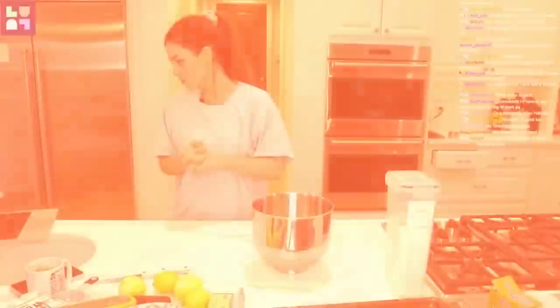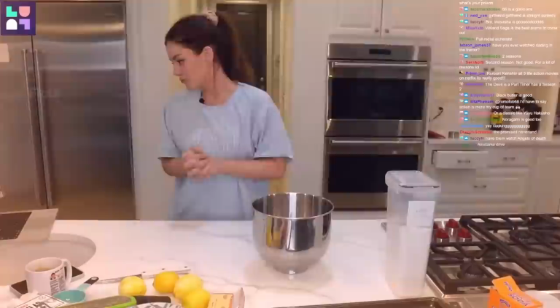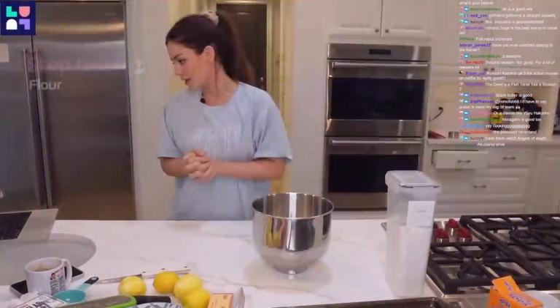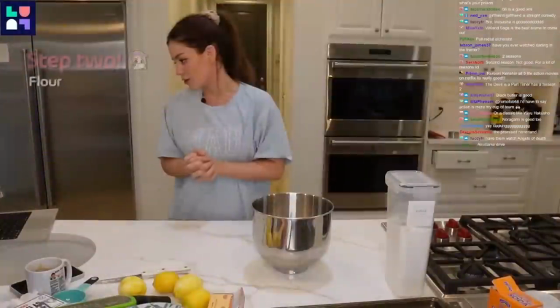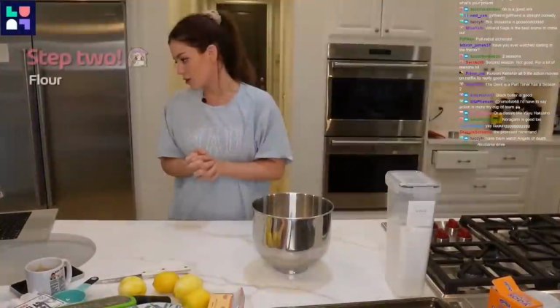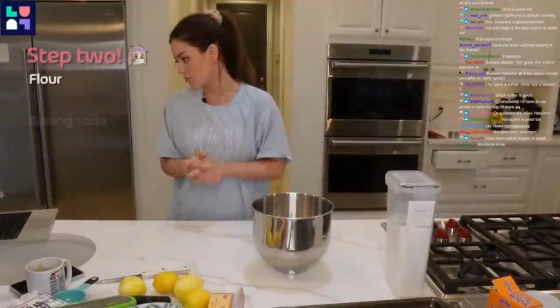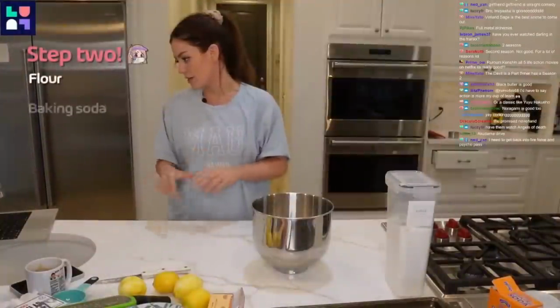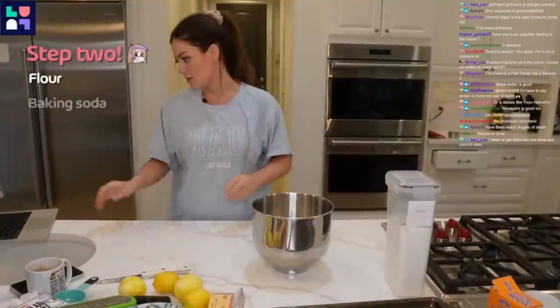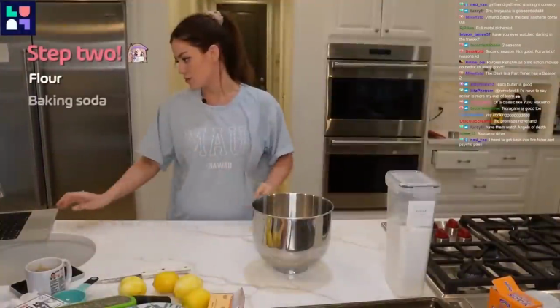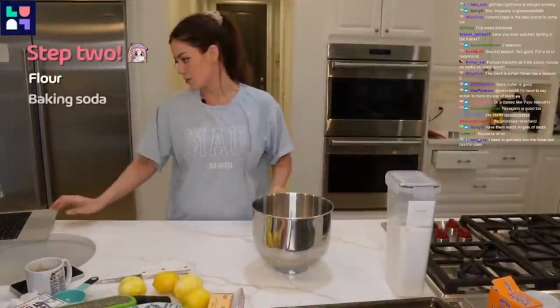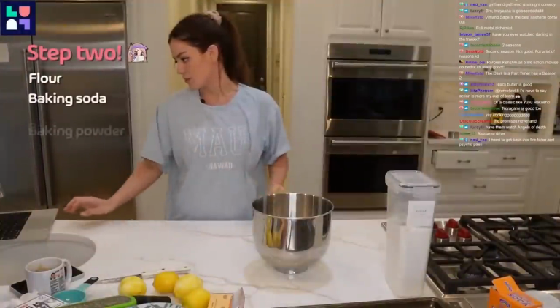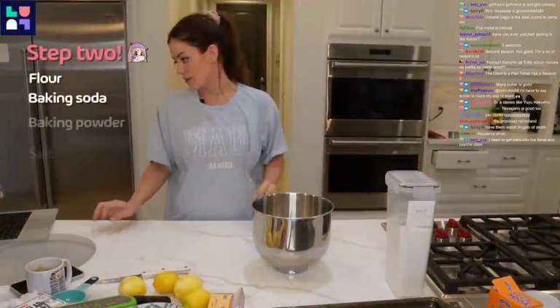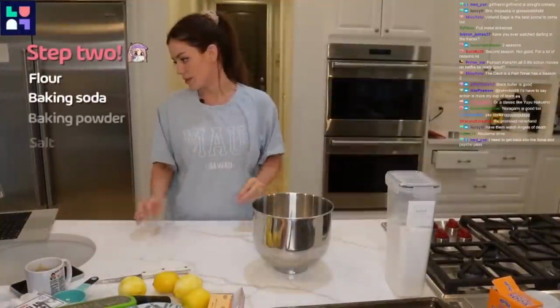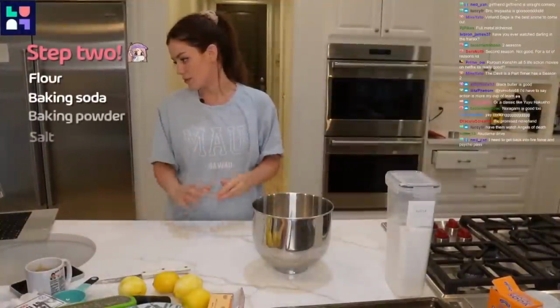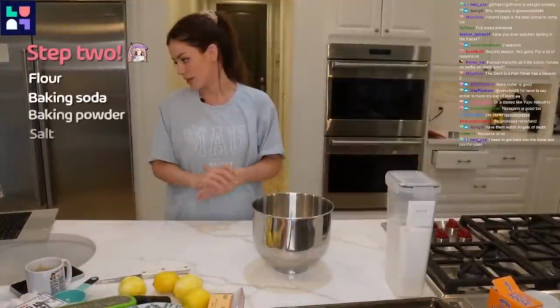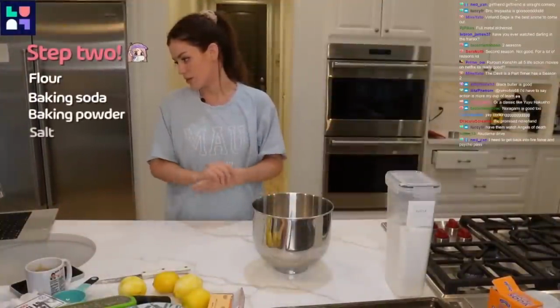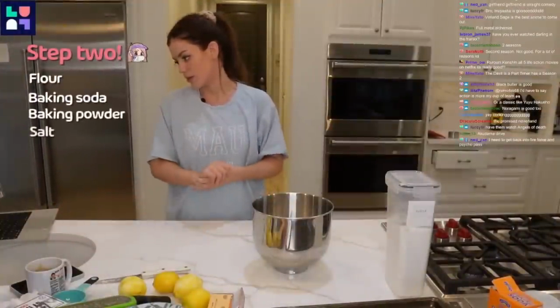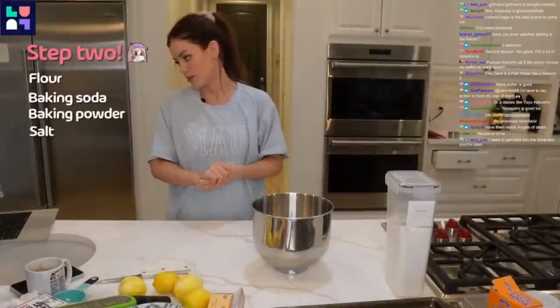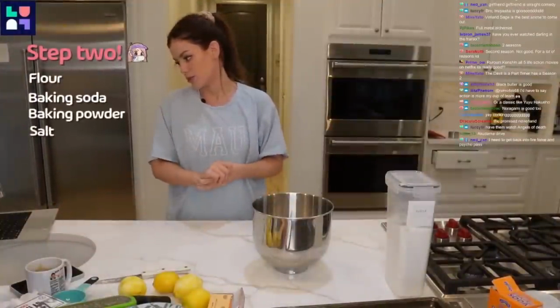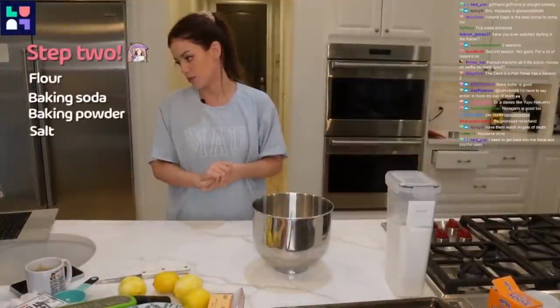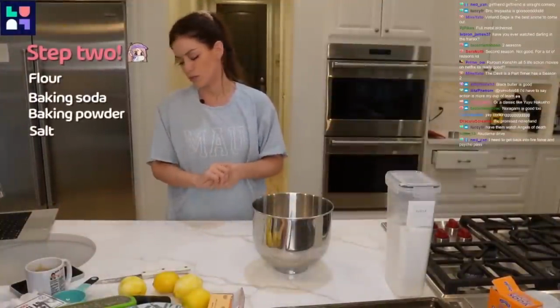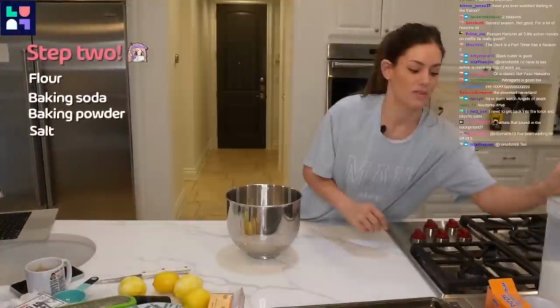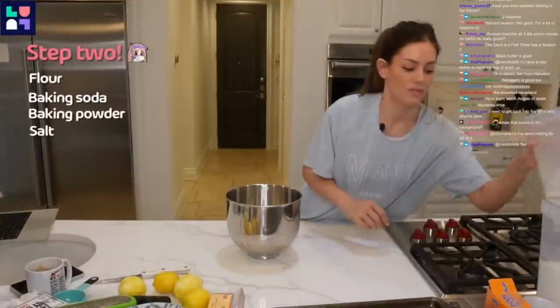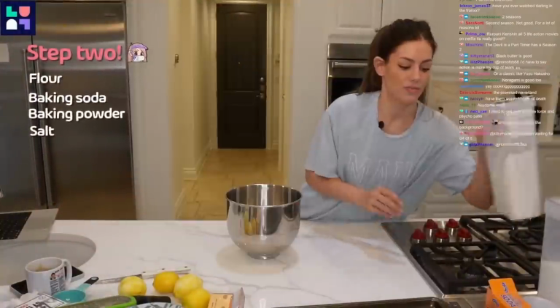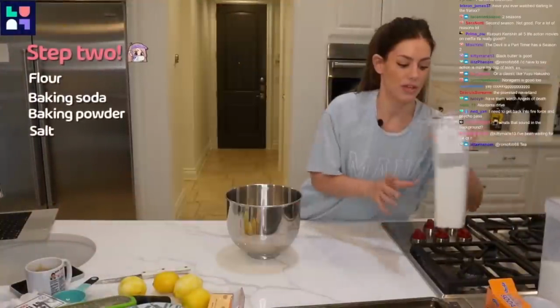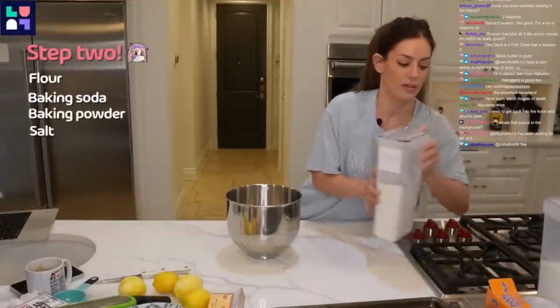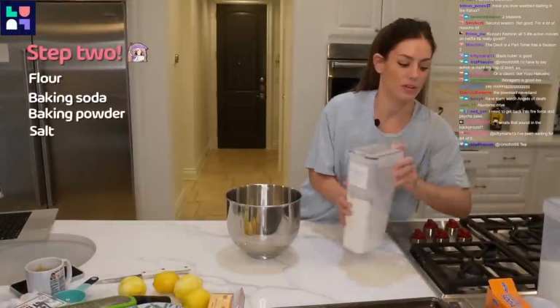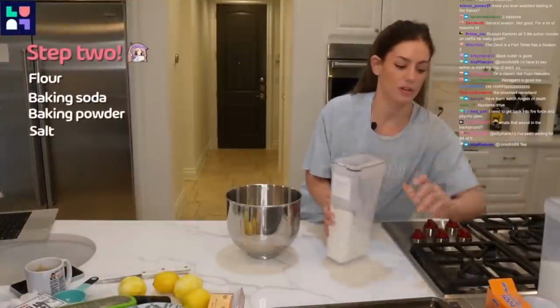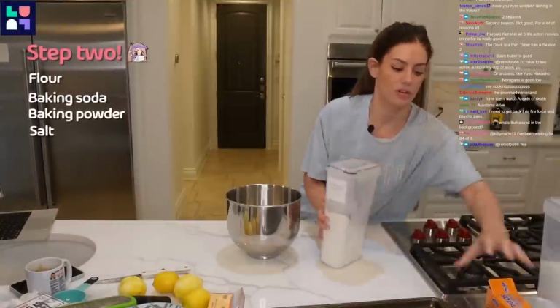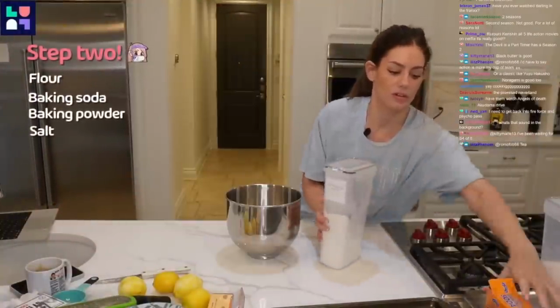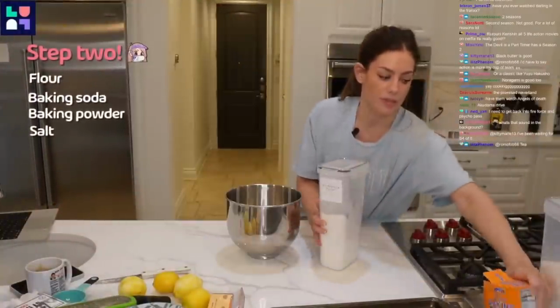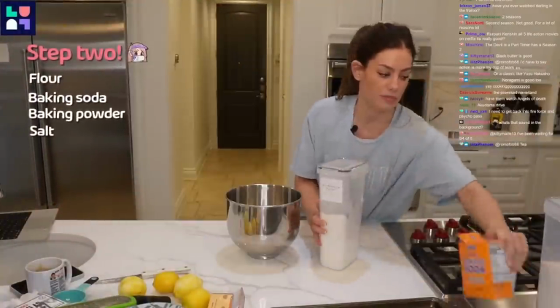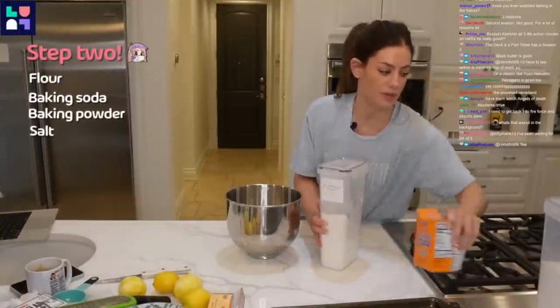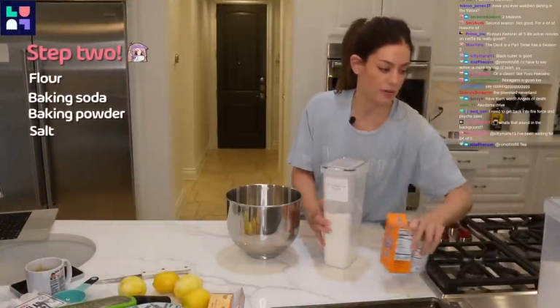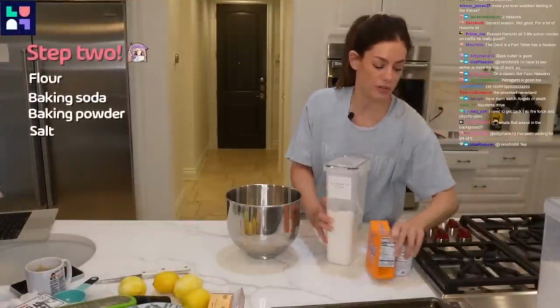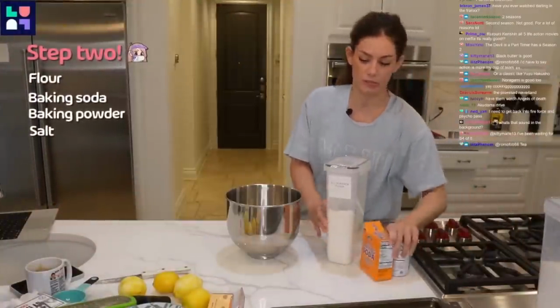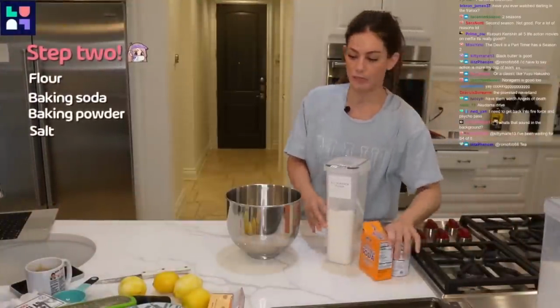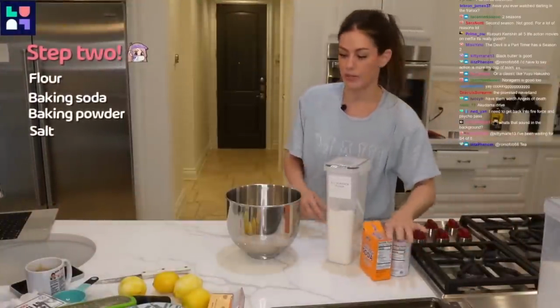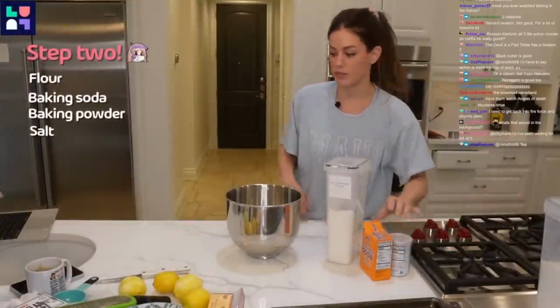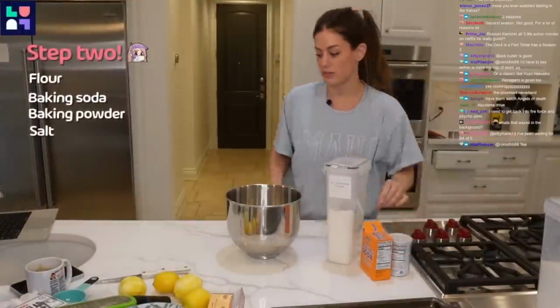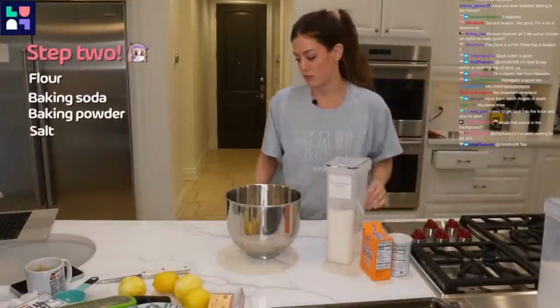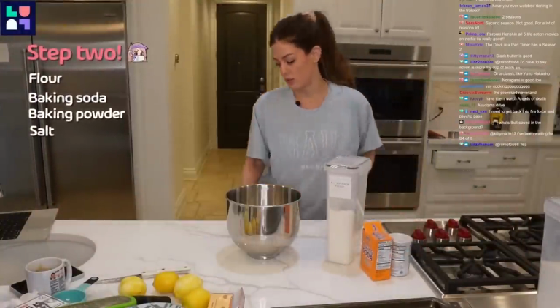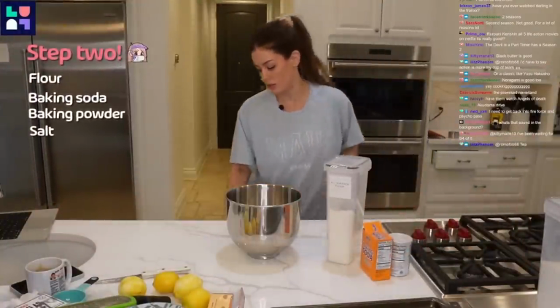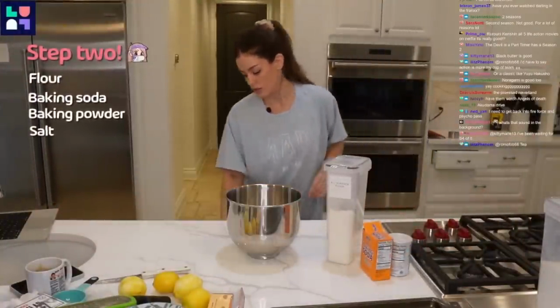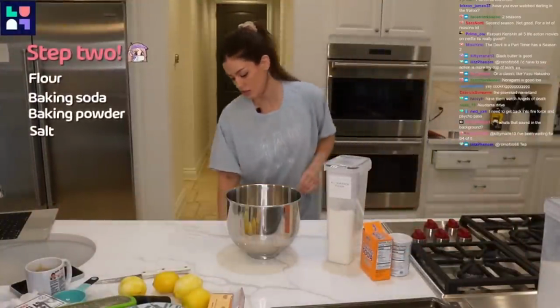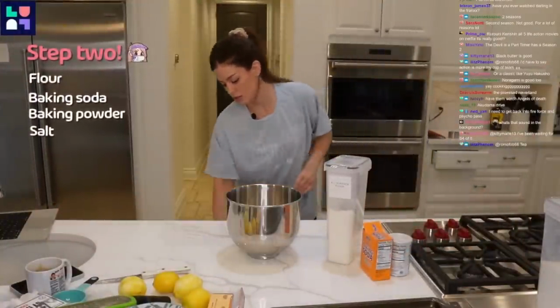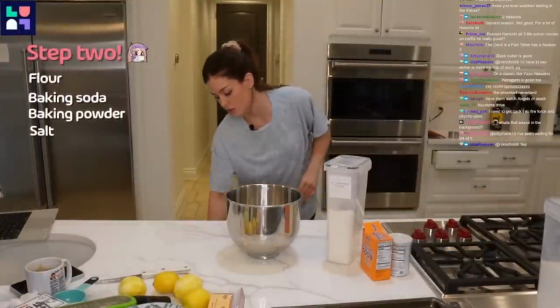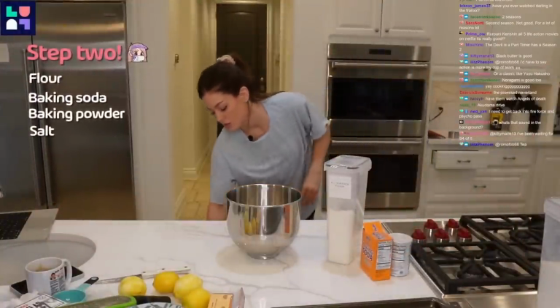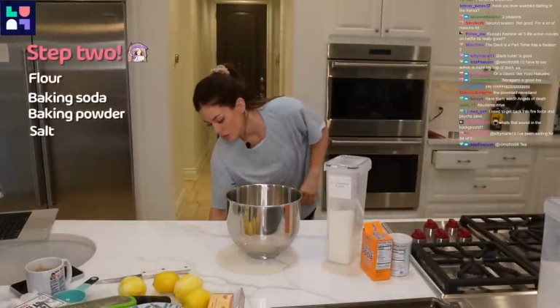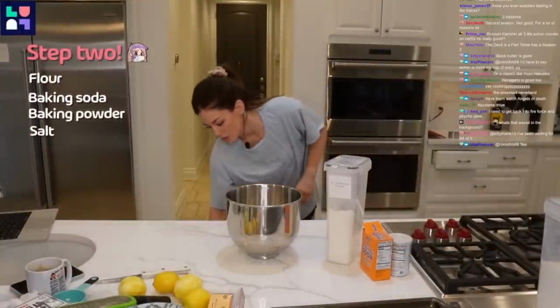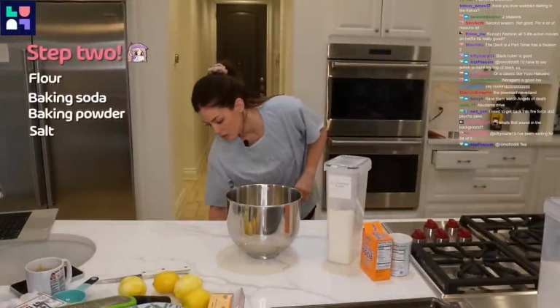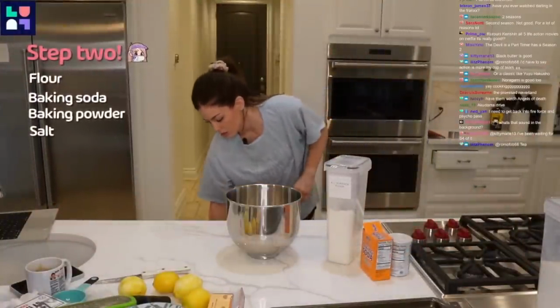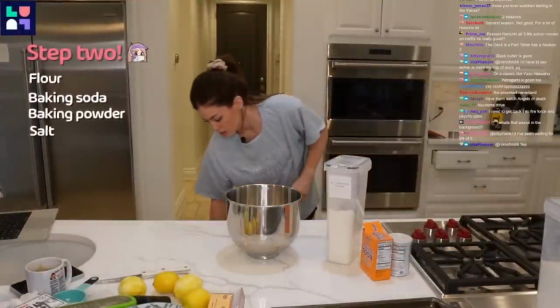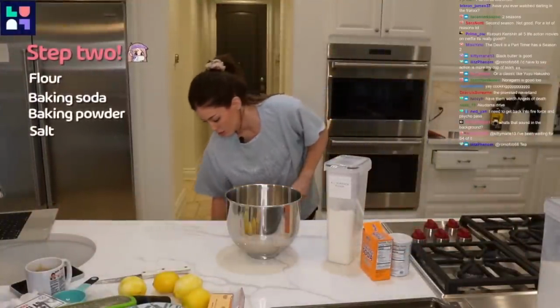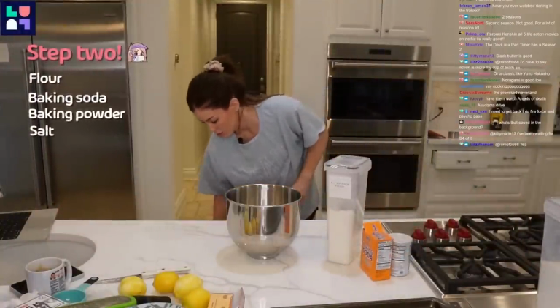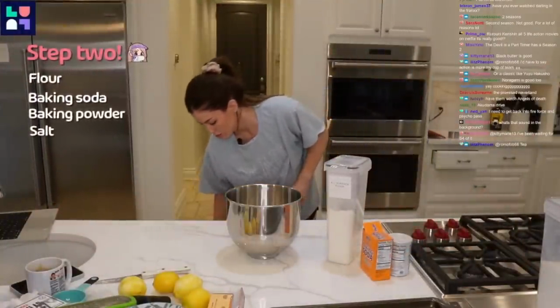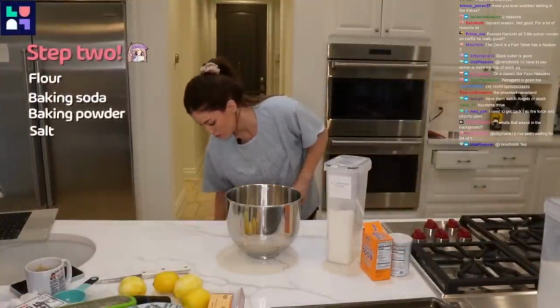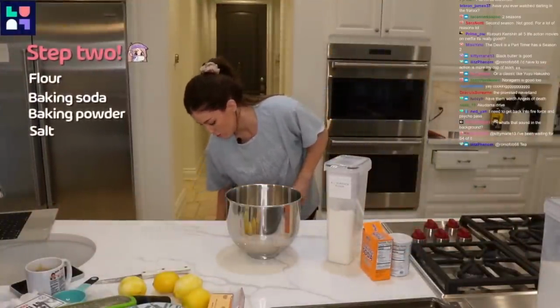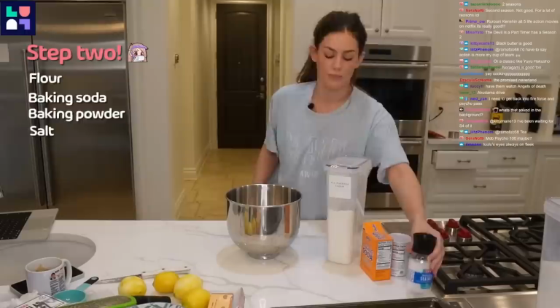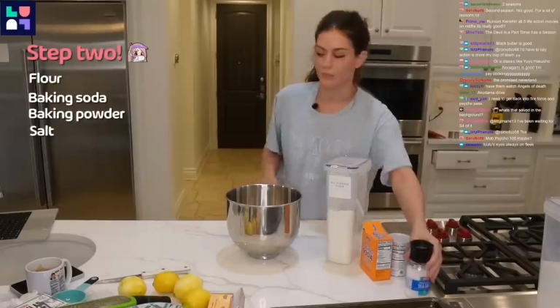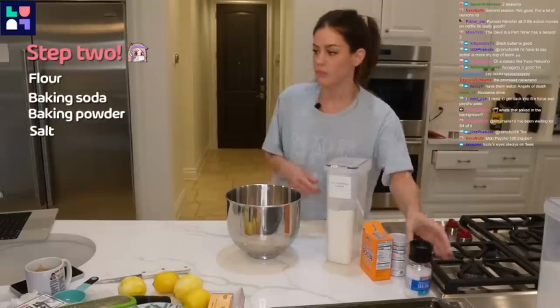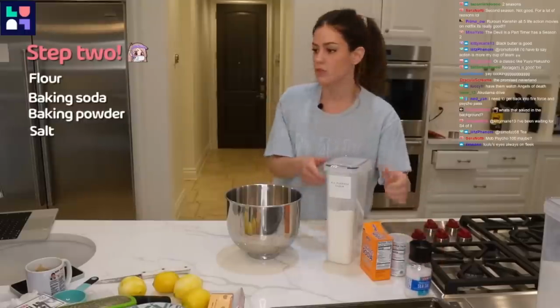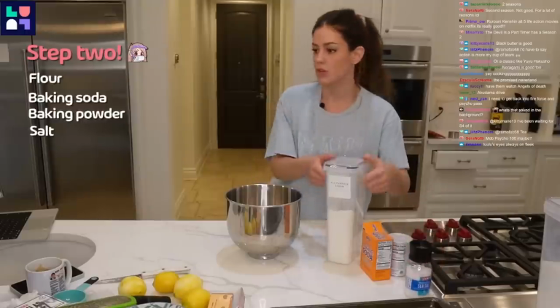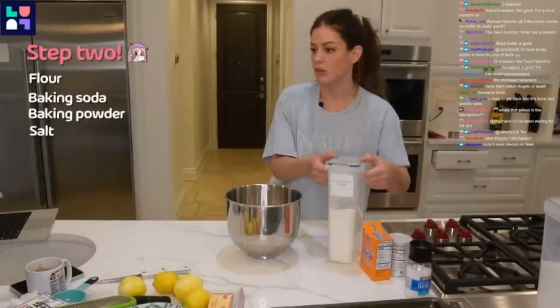Flour, baking soda, baking powder, and salt. Flour, baking powder, baking soda, salt.